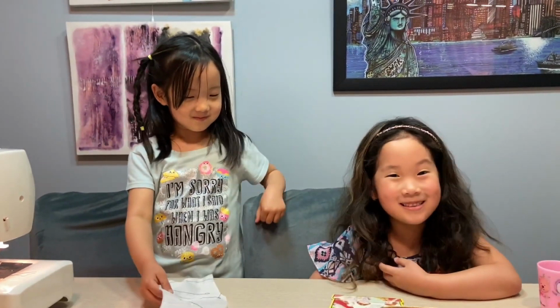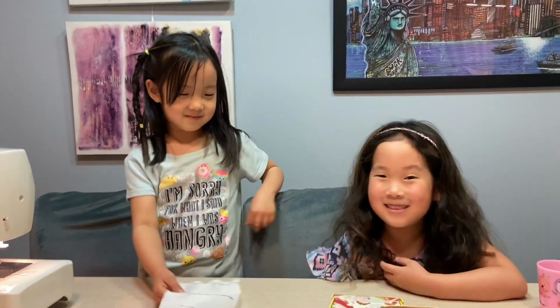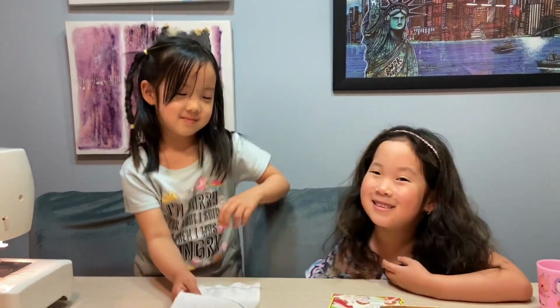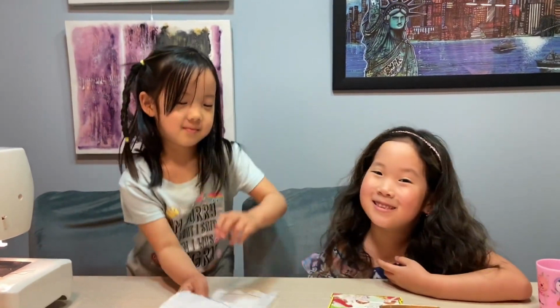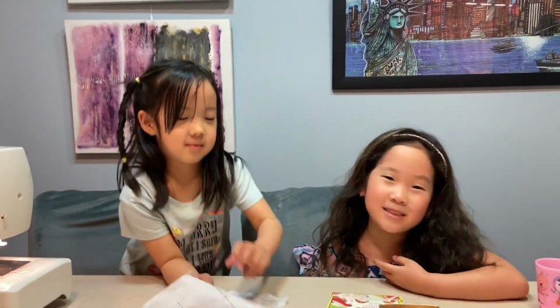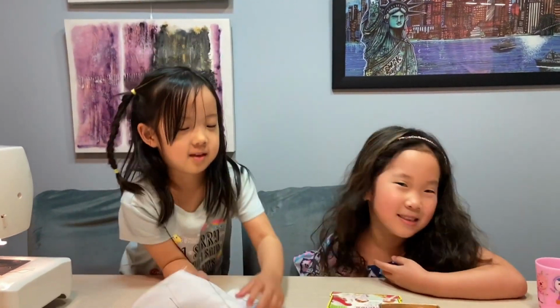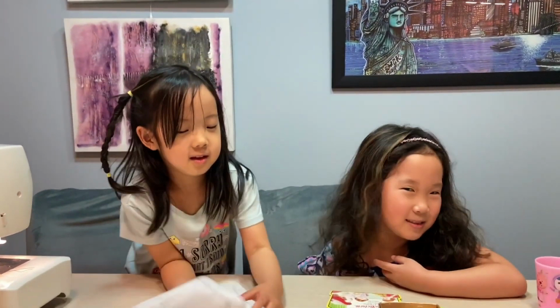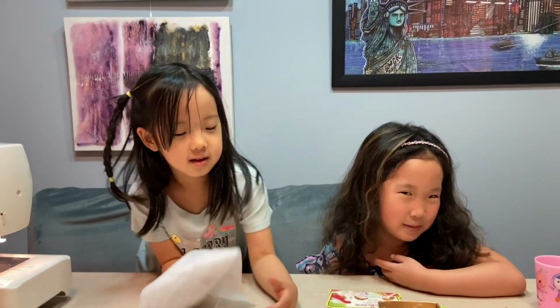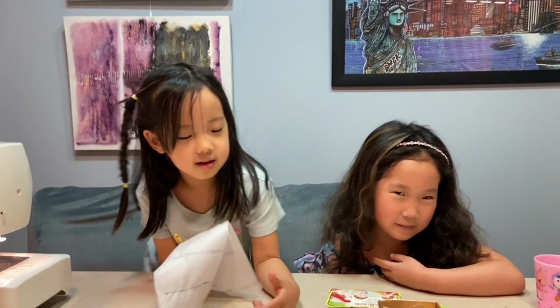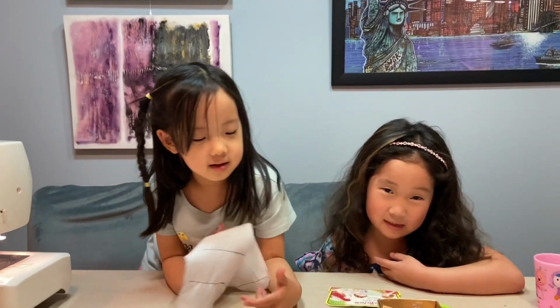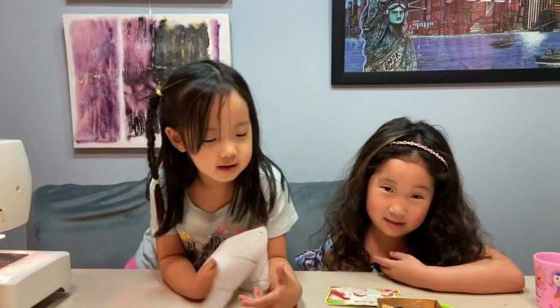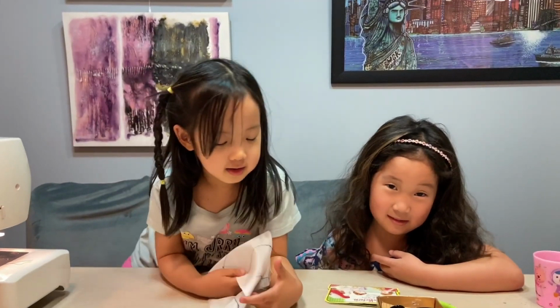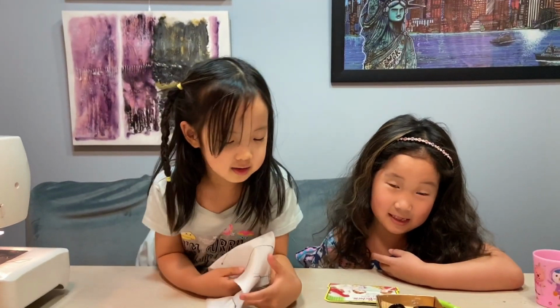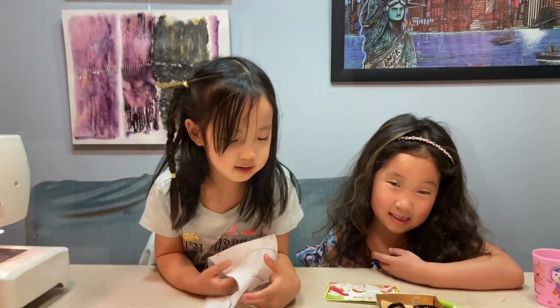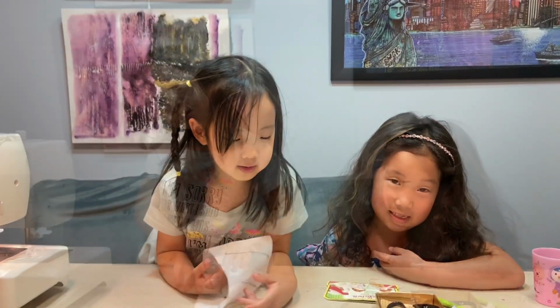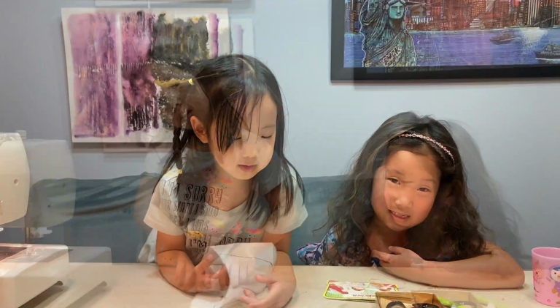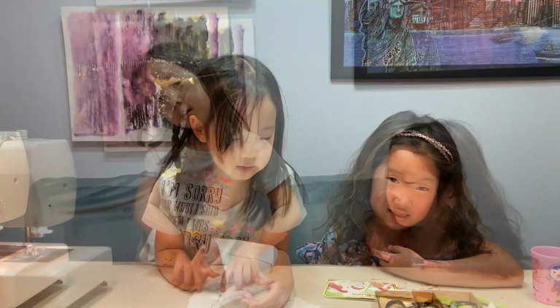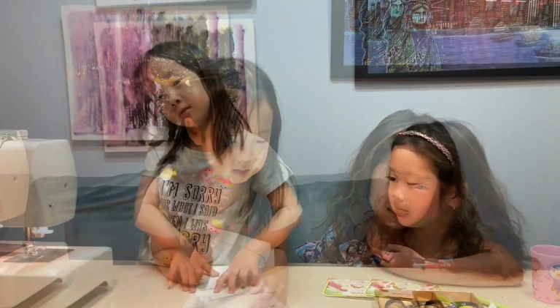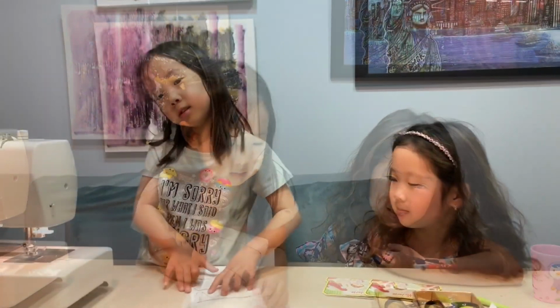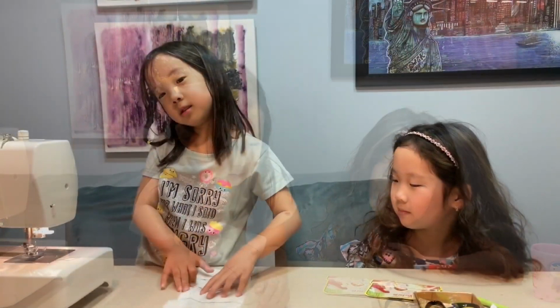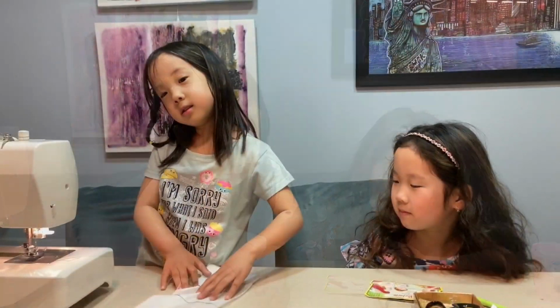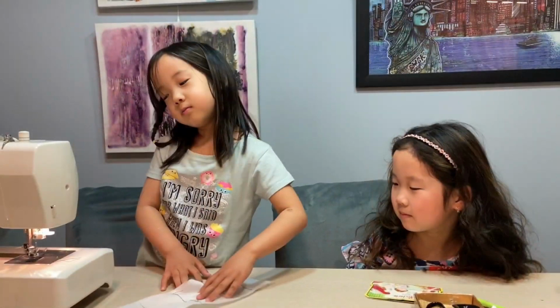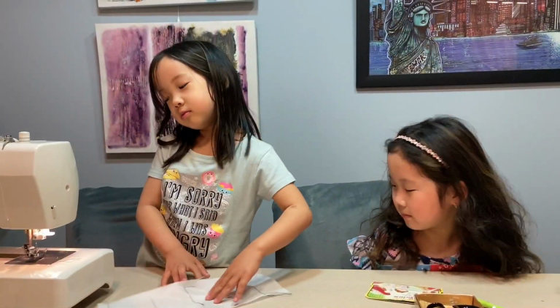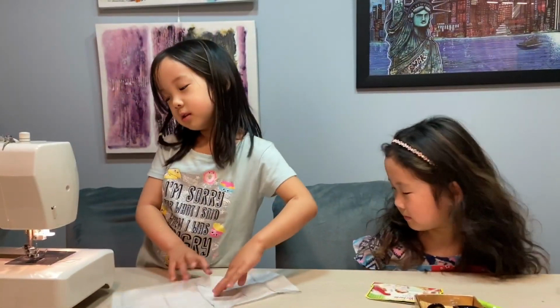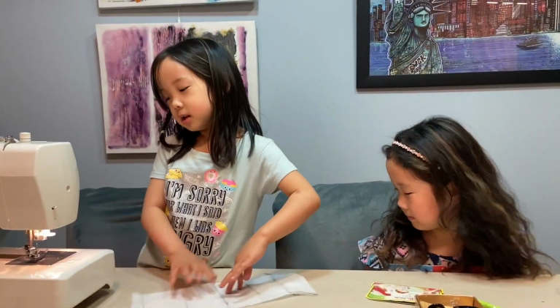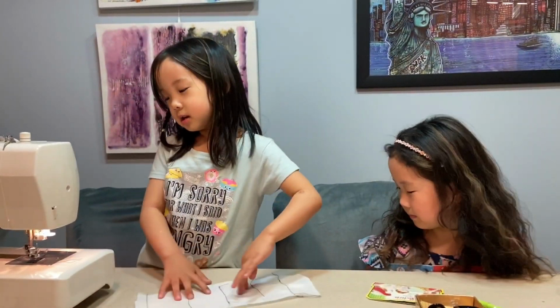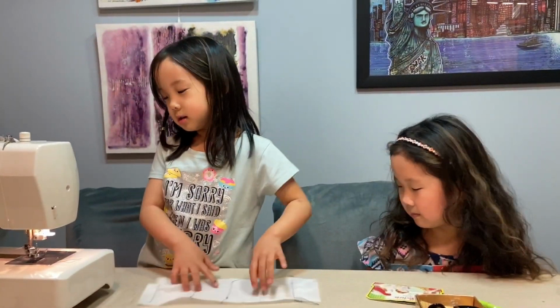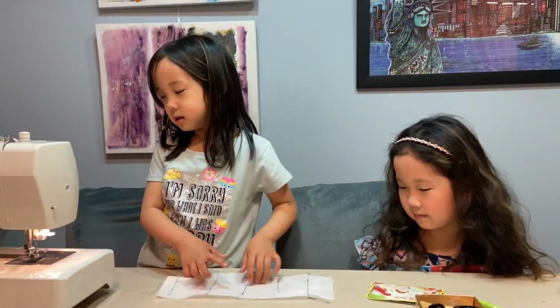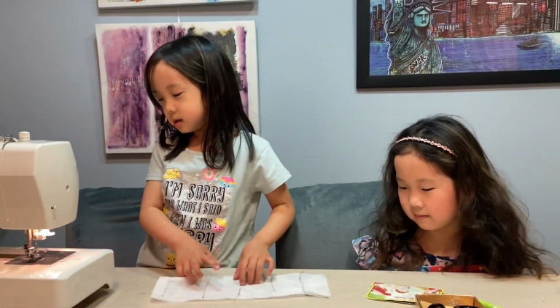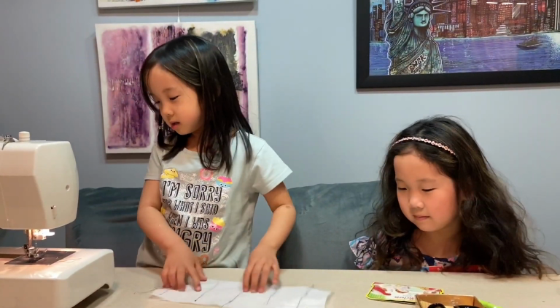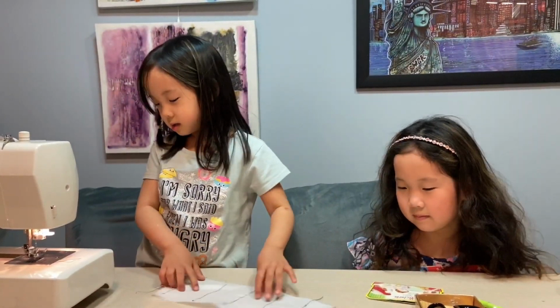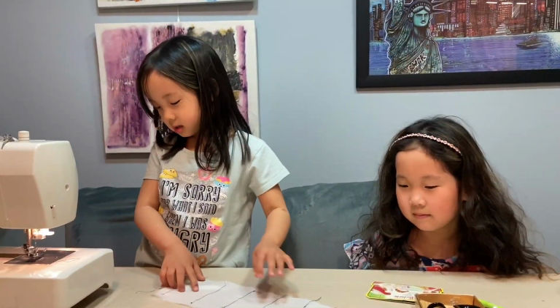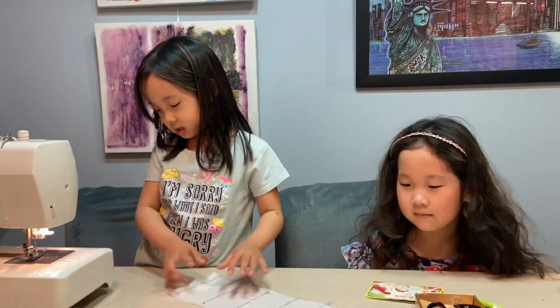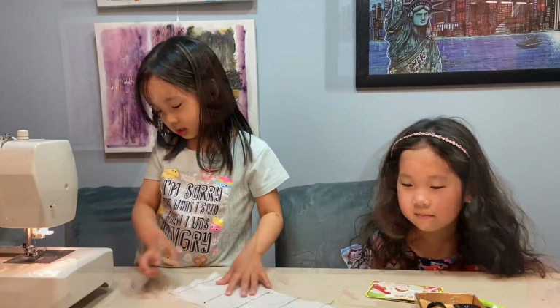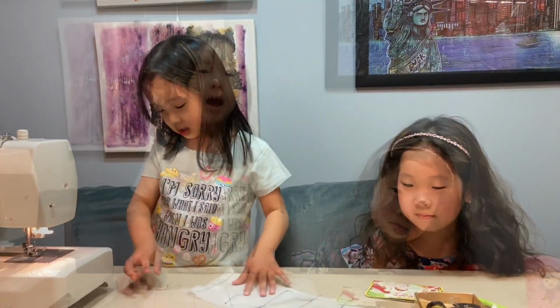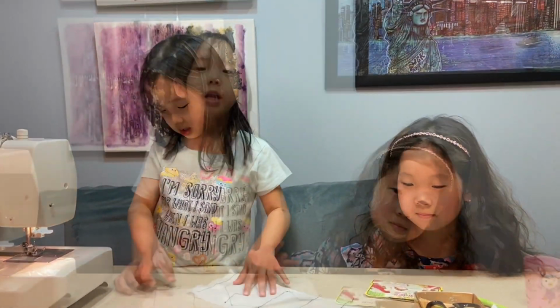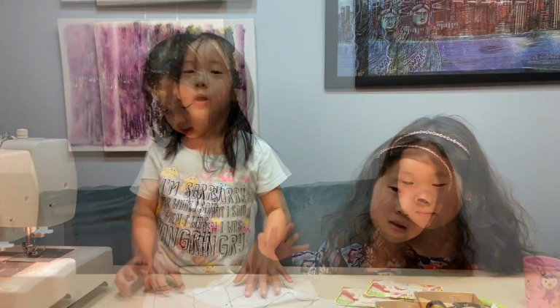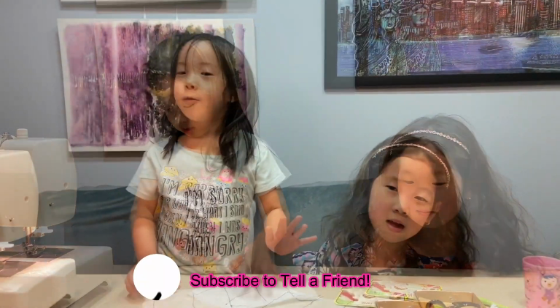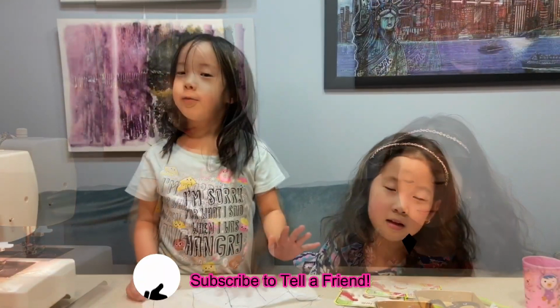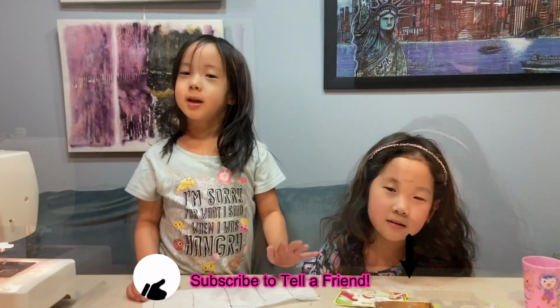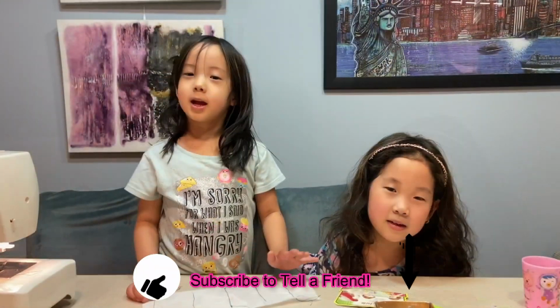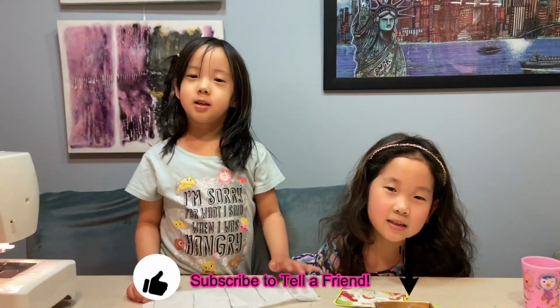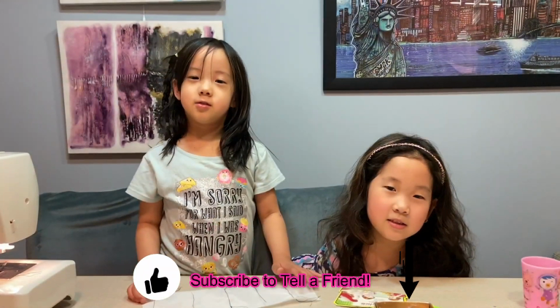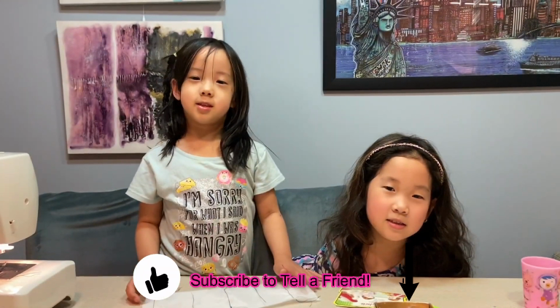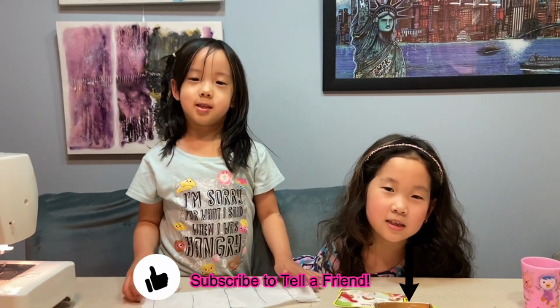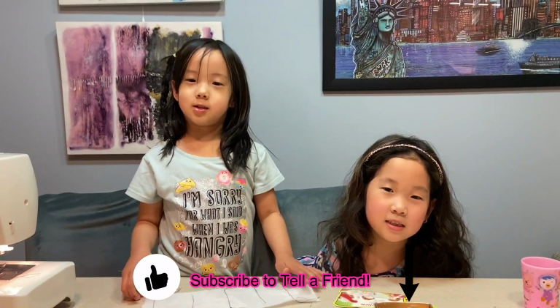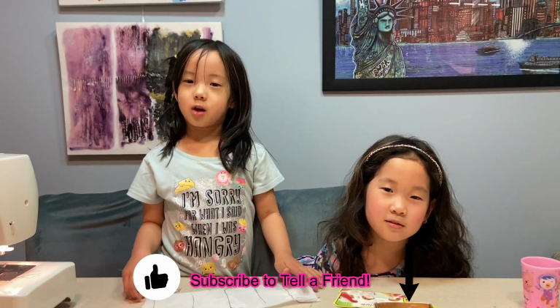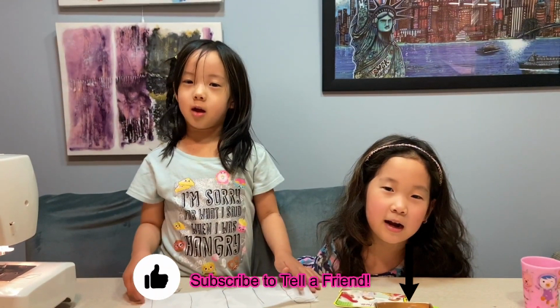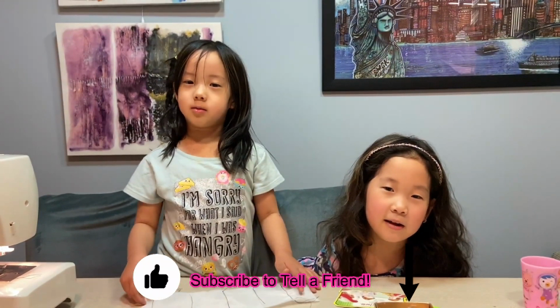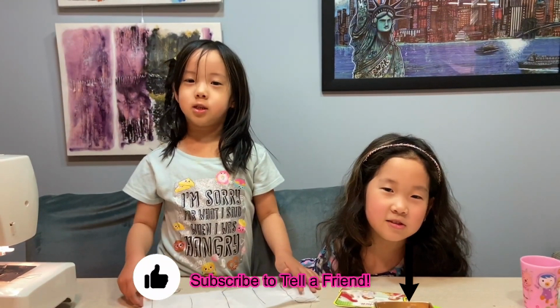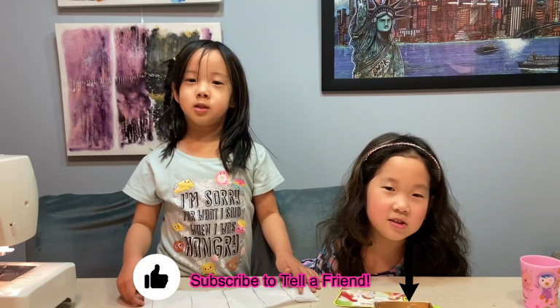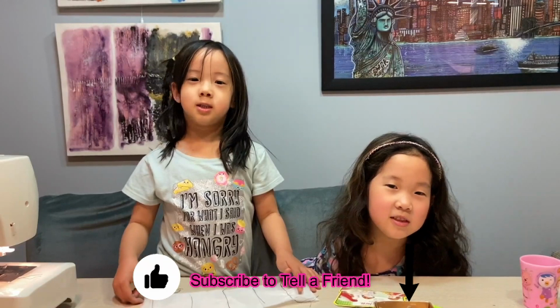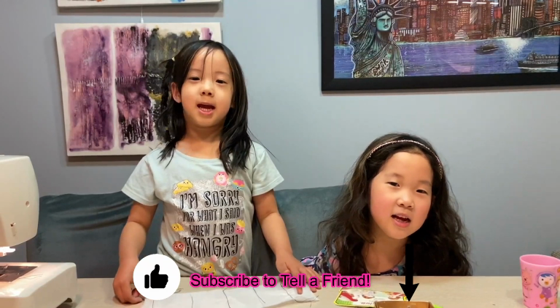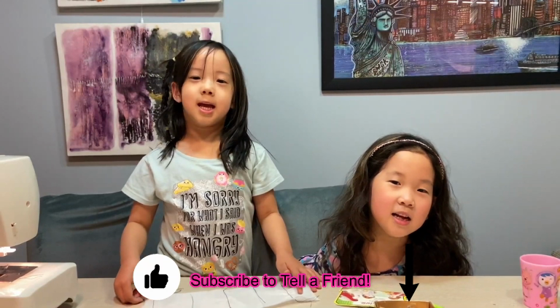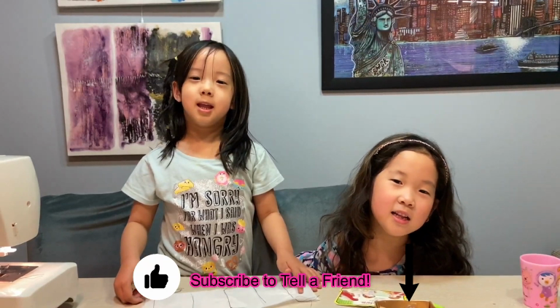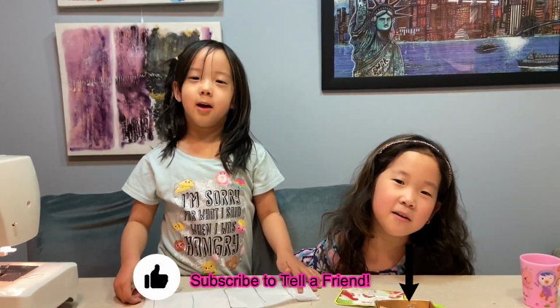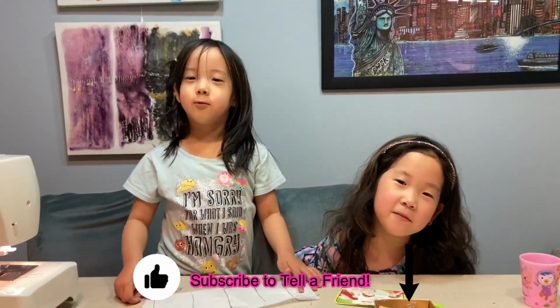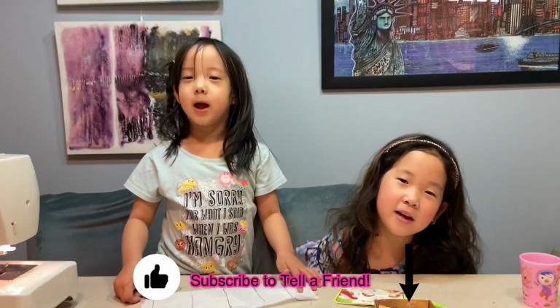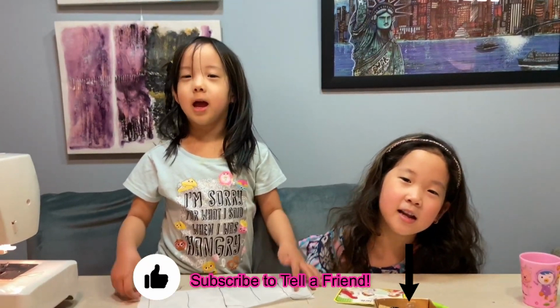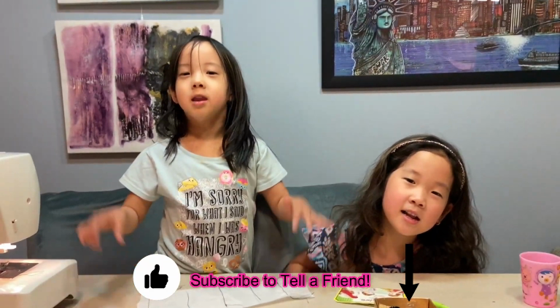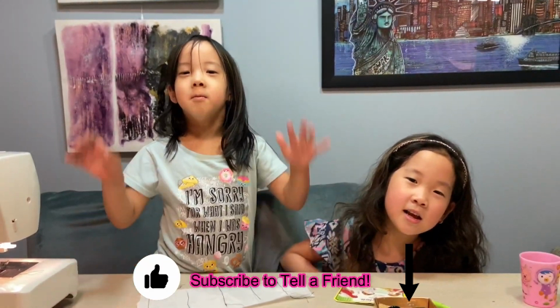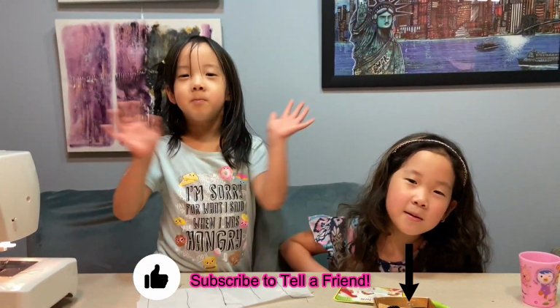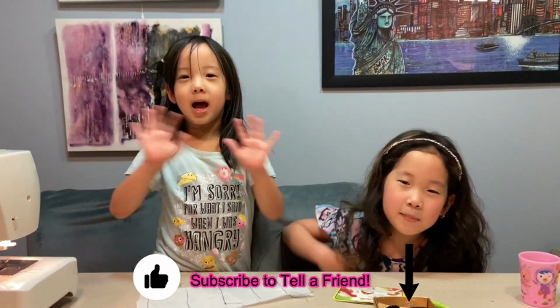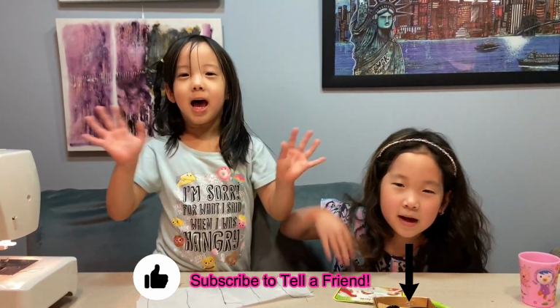It's super fun doing it. It was pretty good. And don't forget to subscribe to Tell a Friend. Bye!